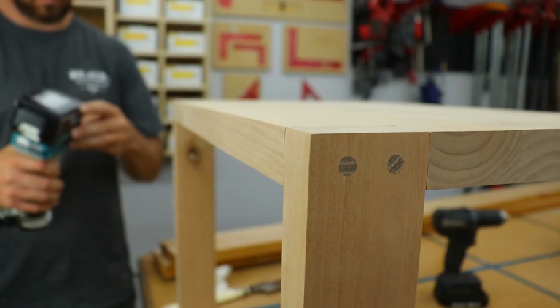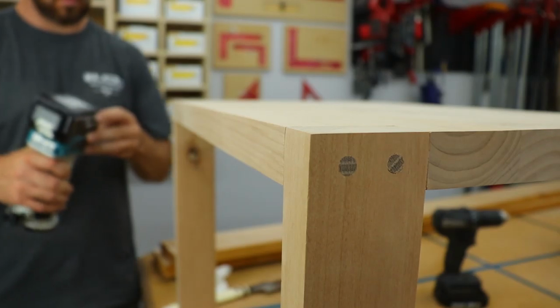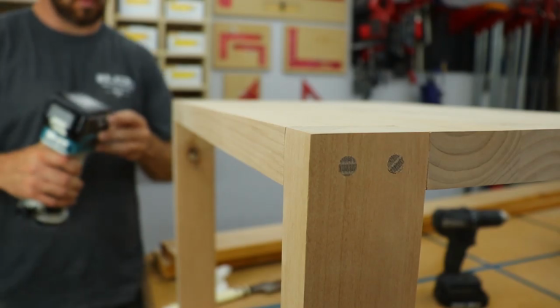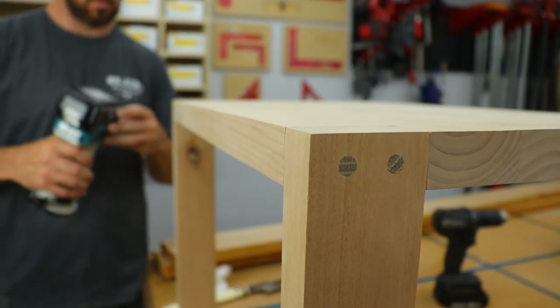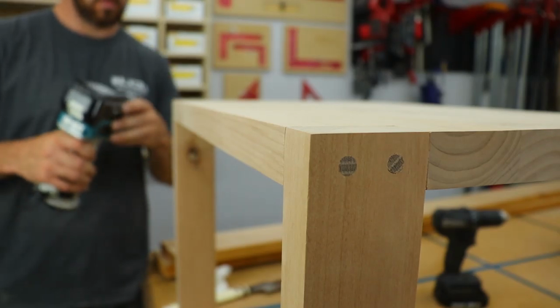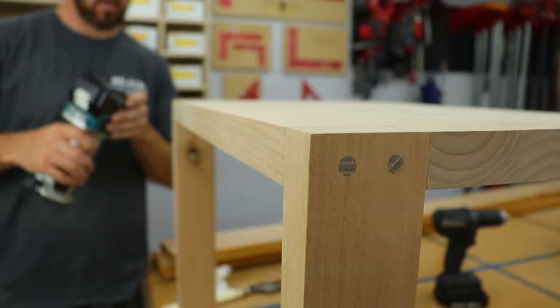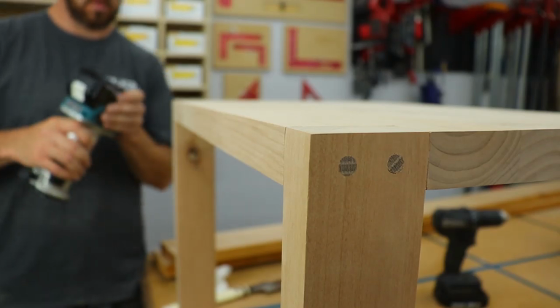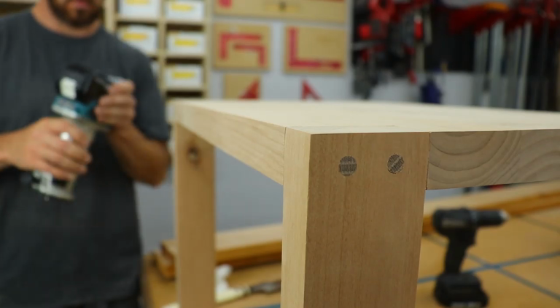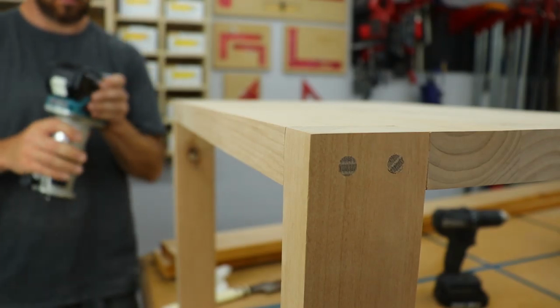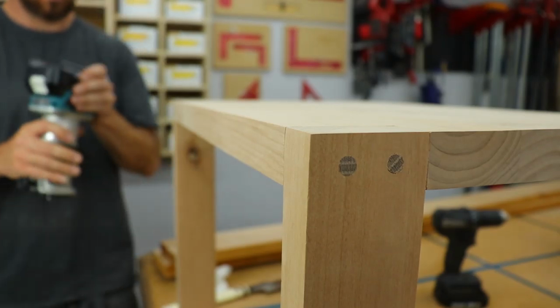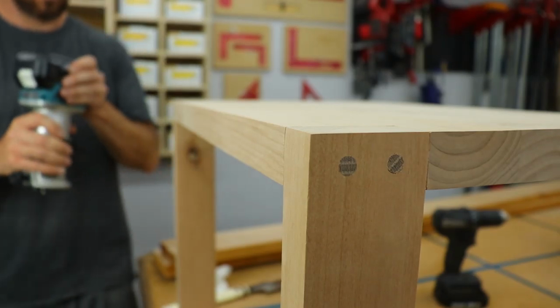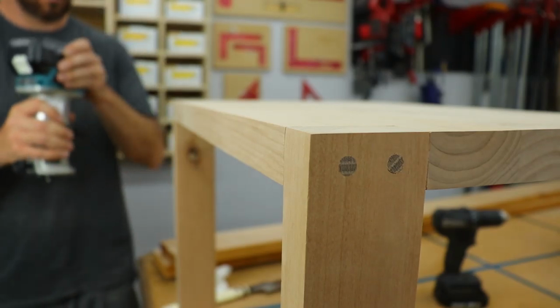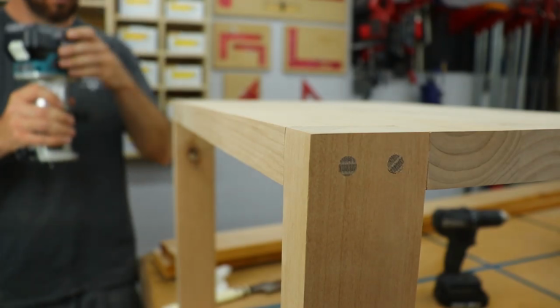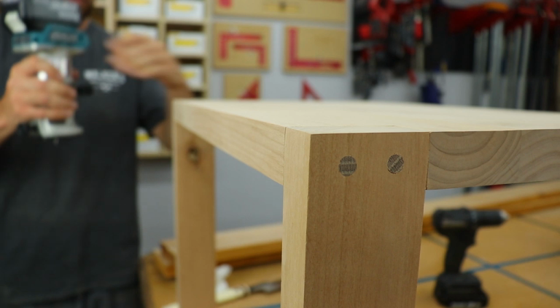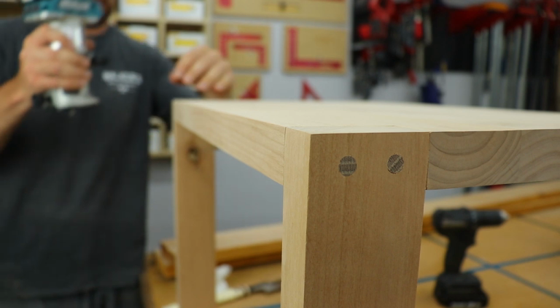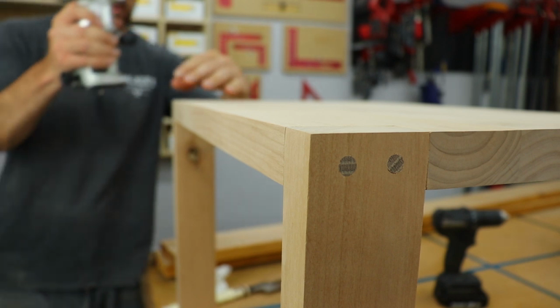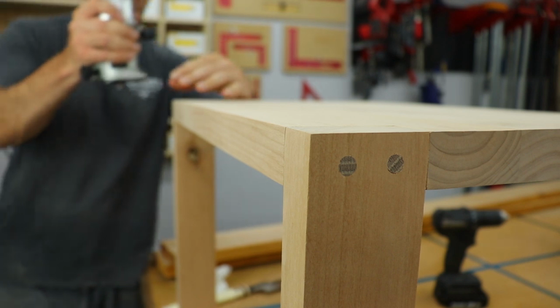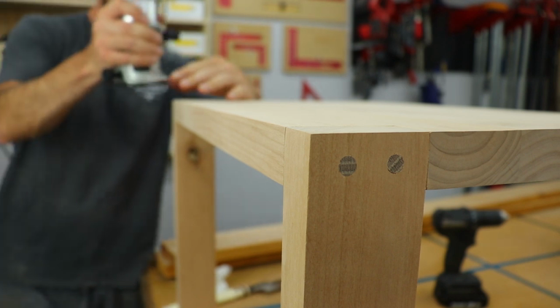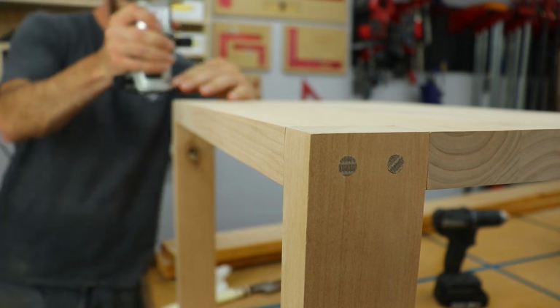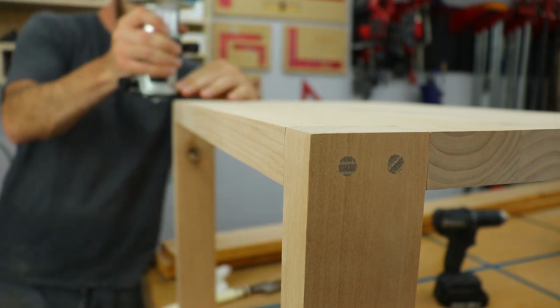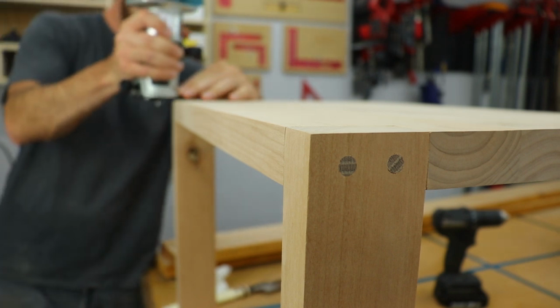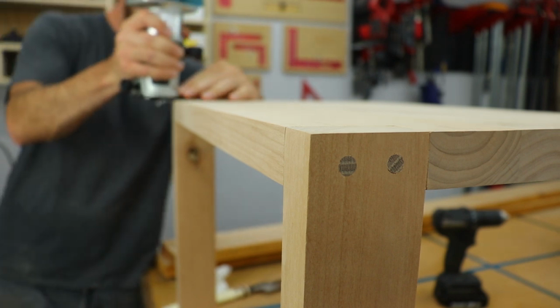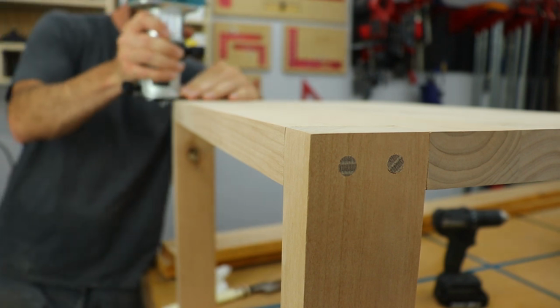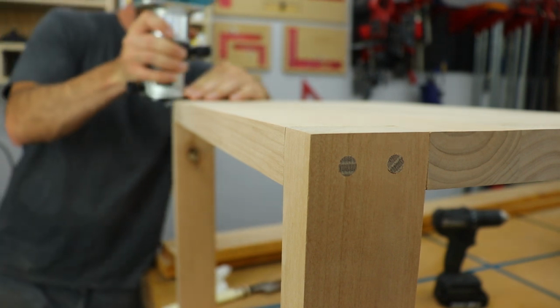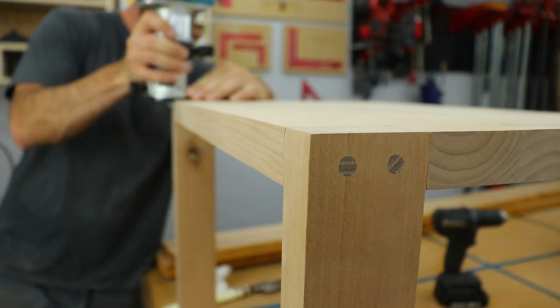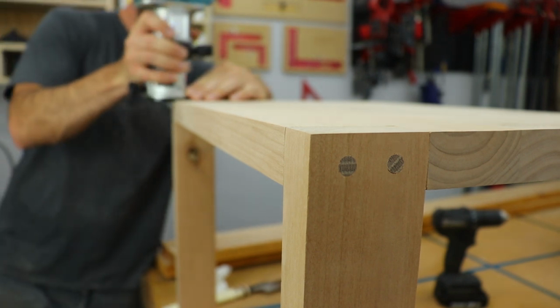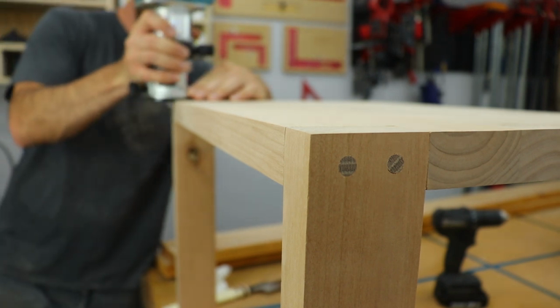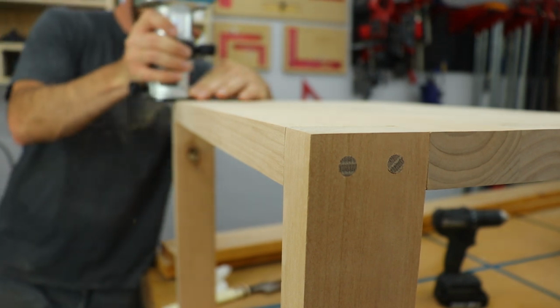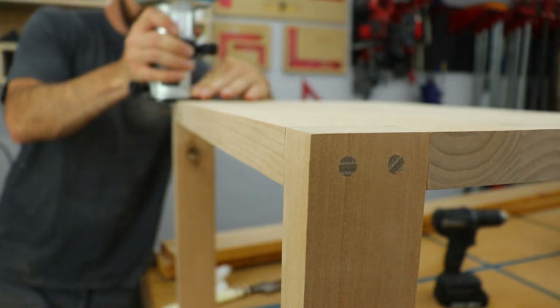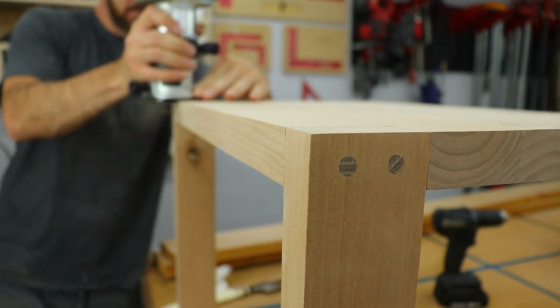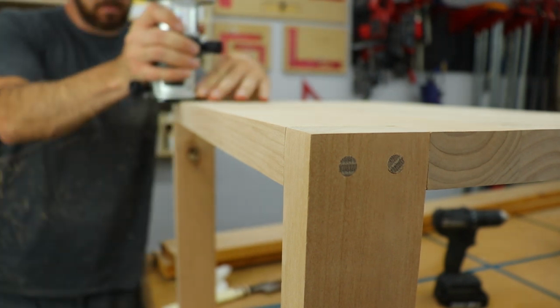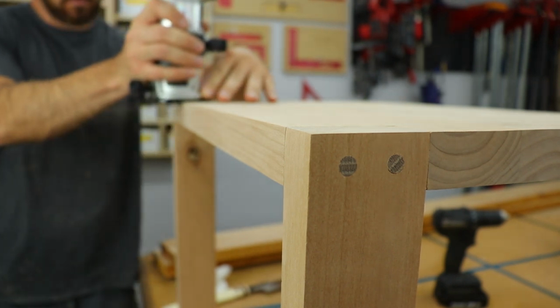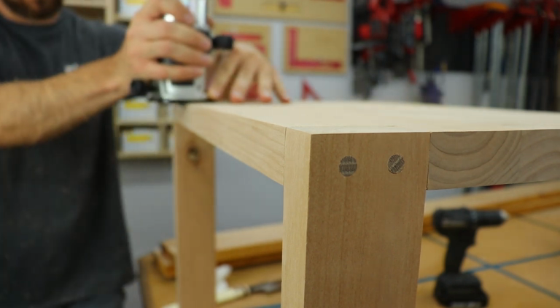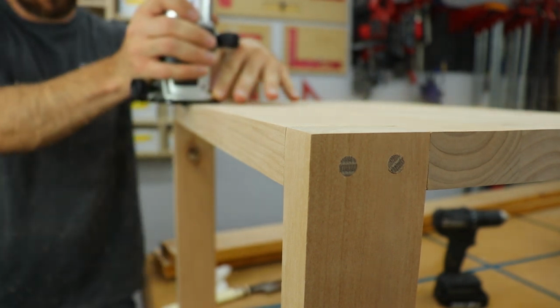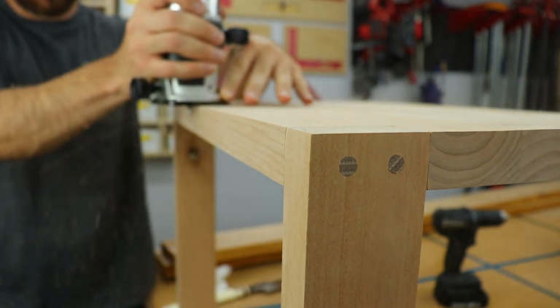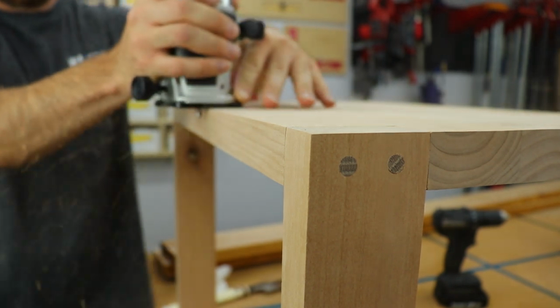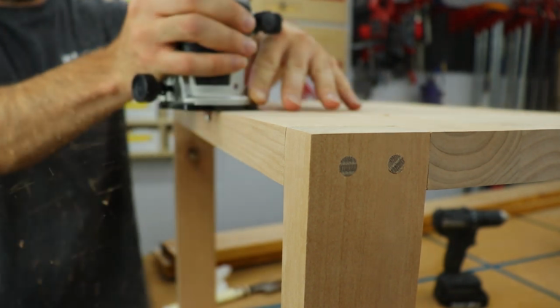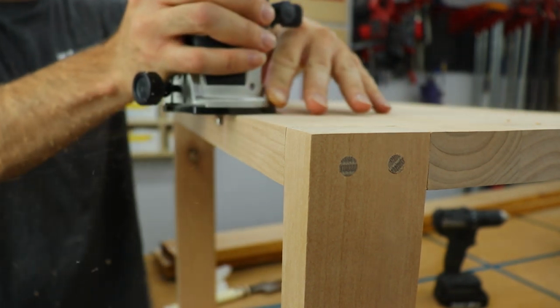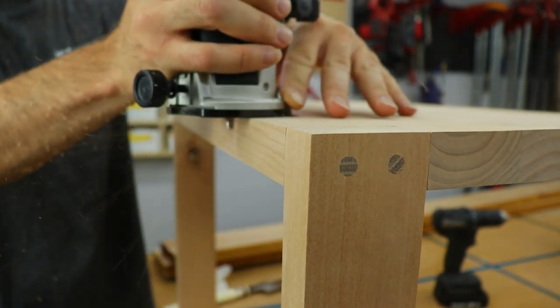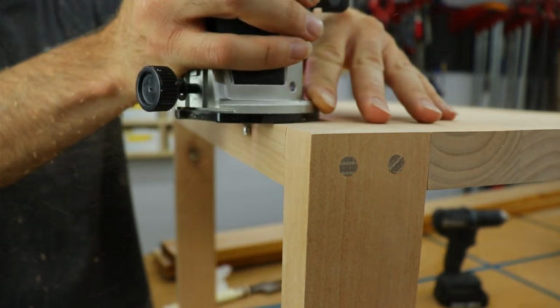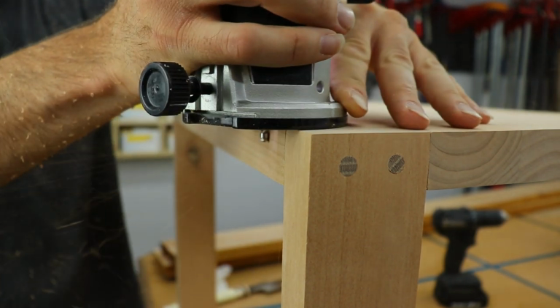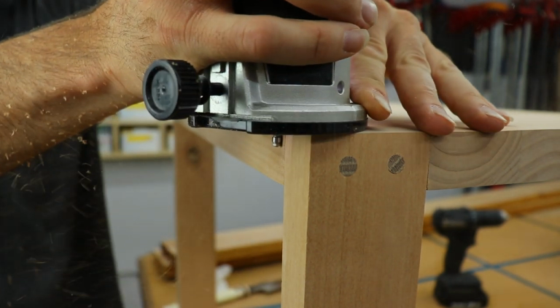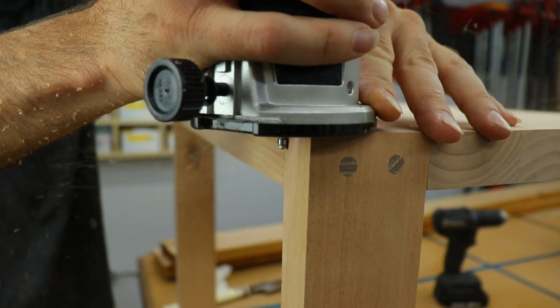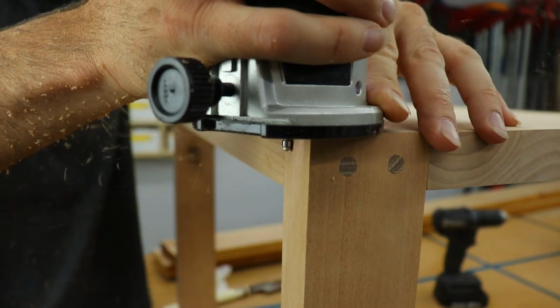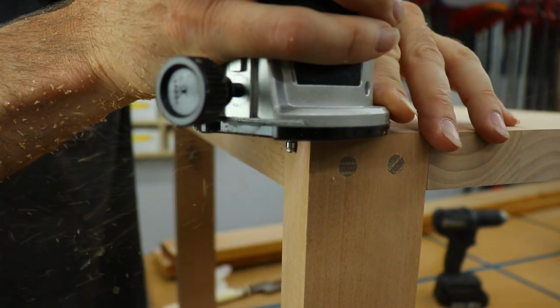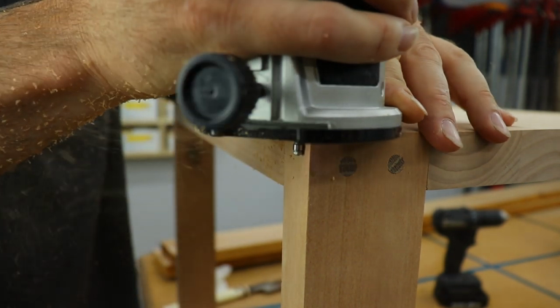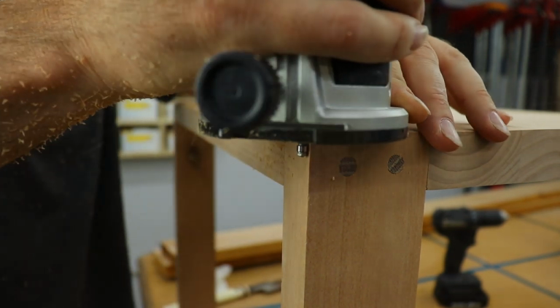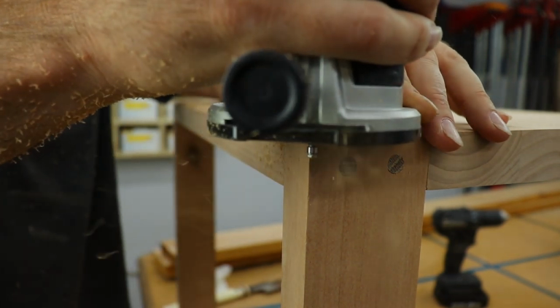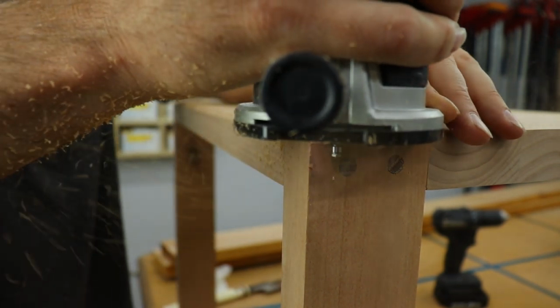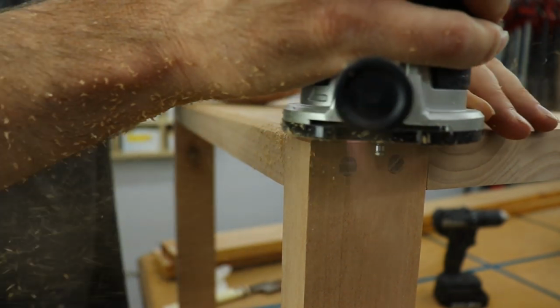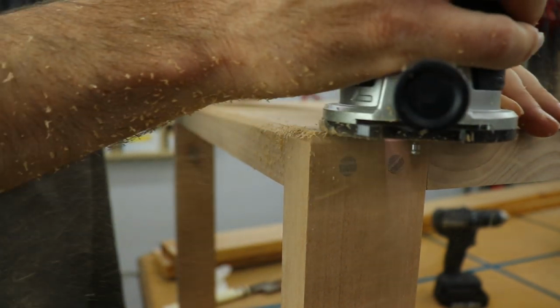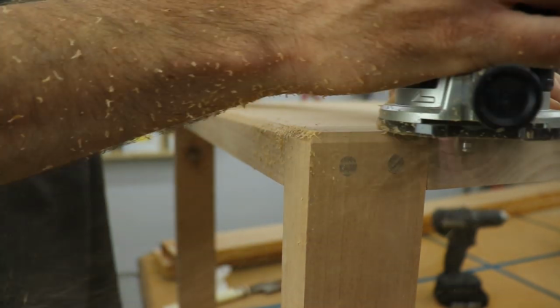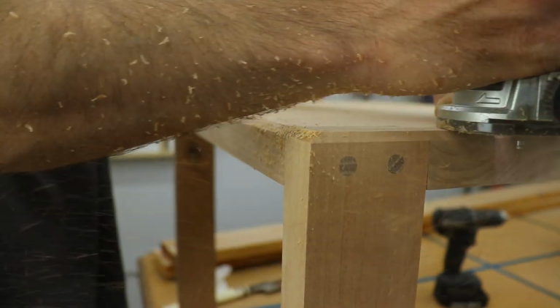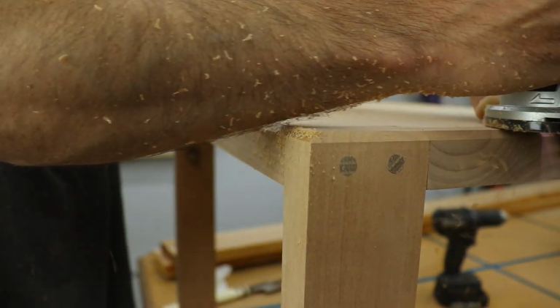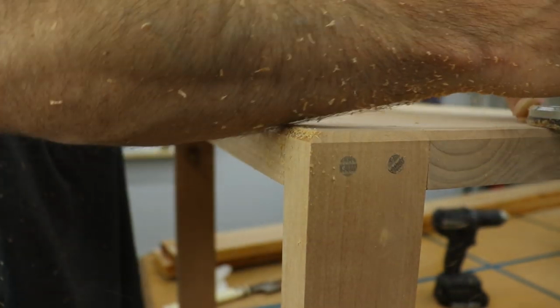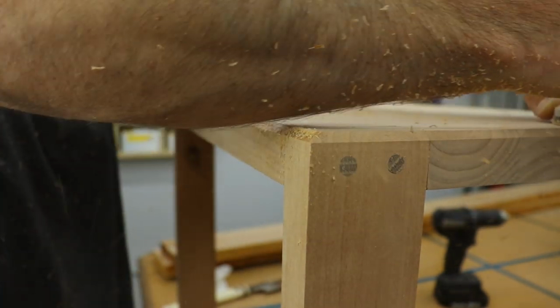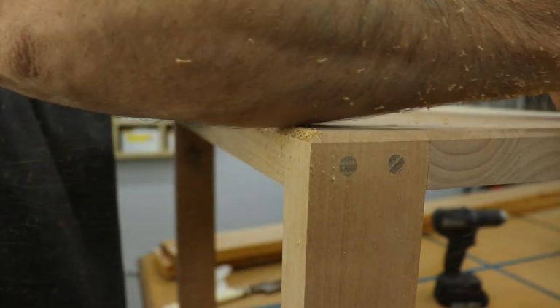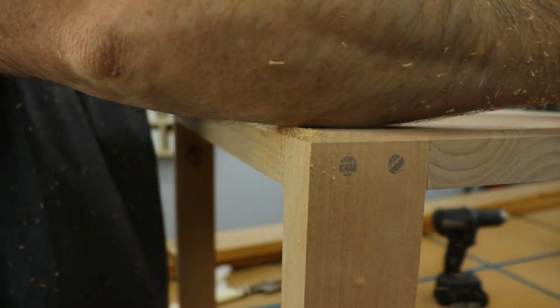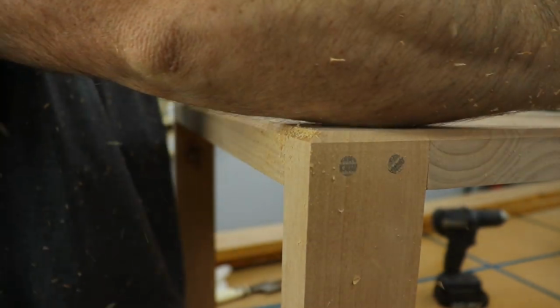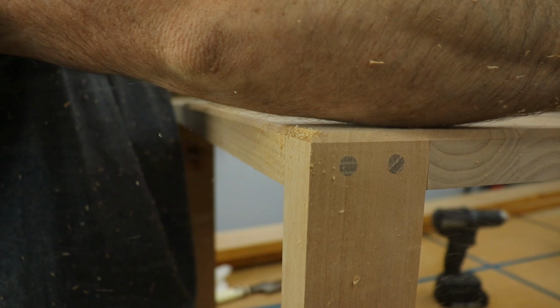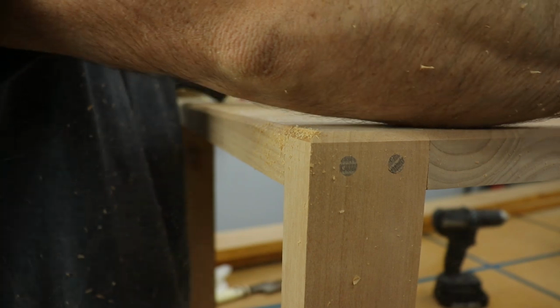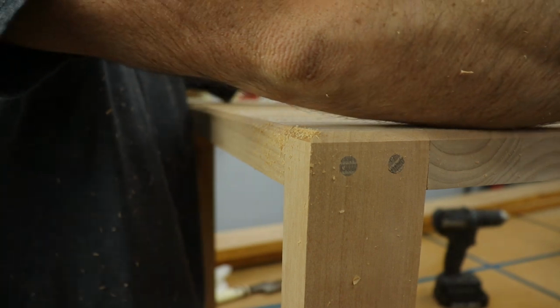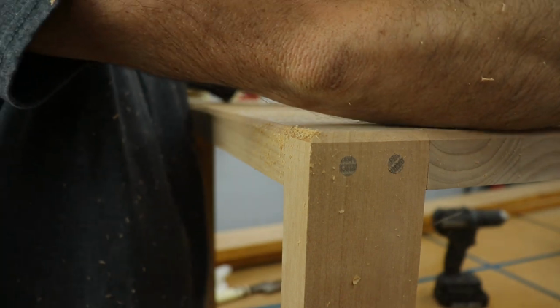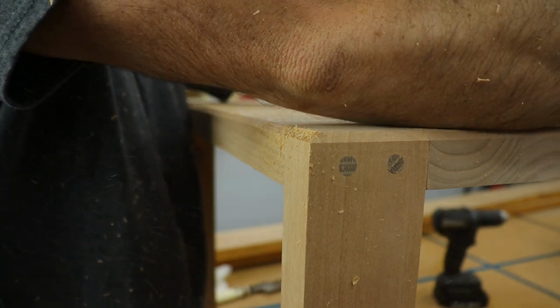I wanted to add a profile around the top, and I decided to use a chamfer bit. I think it turned out pretty good — what do you guys think? Let me know in the comments below.